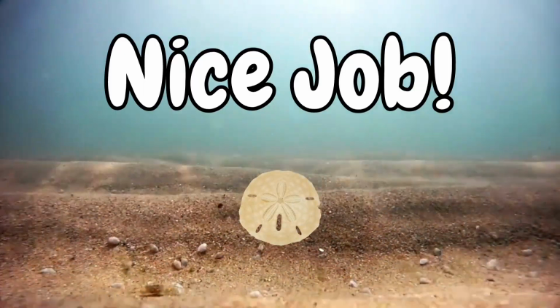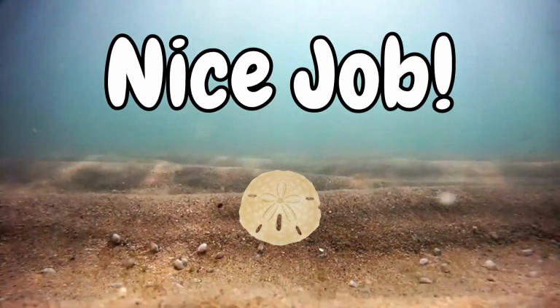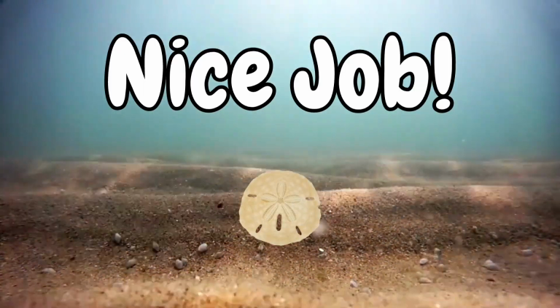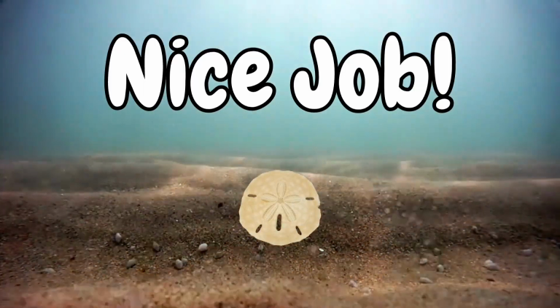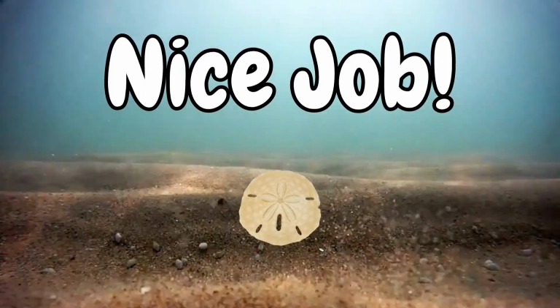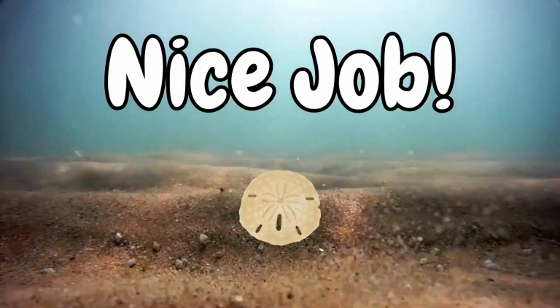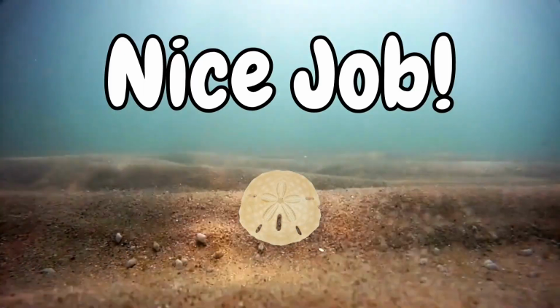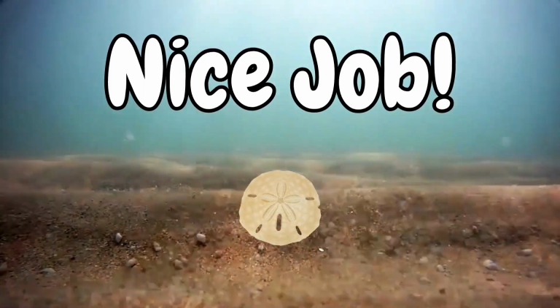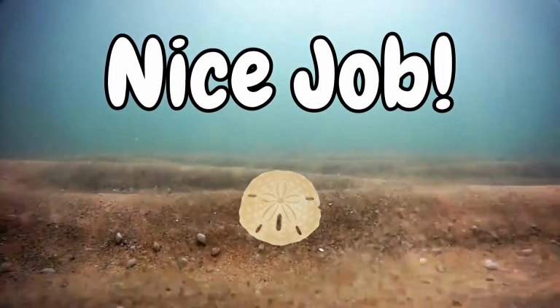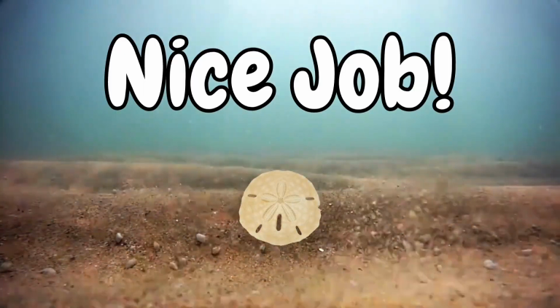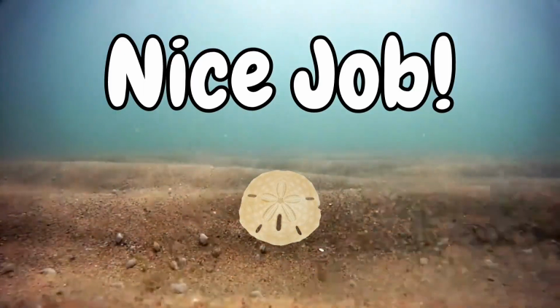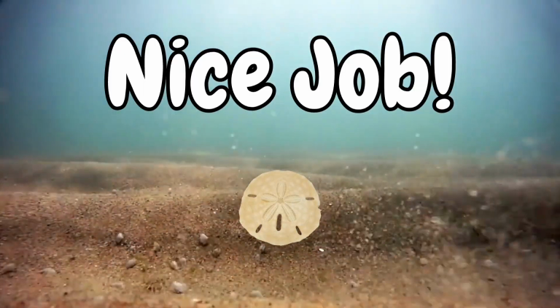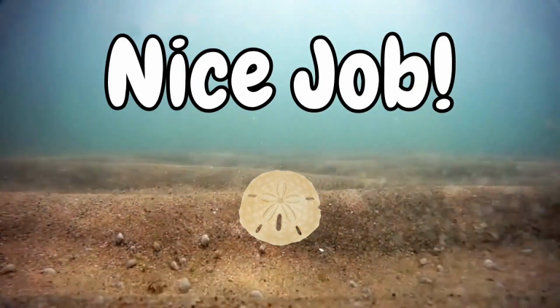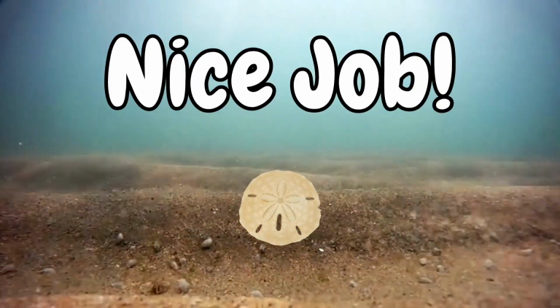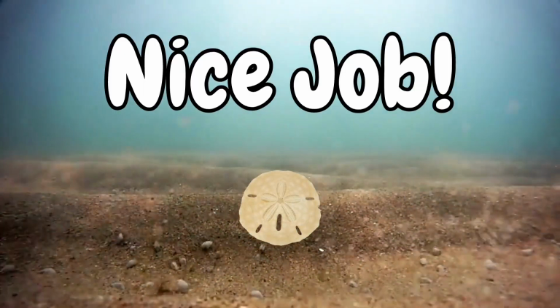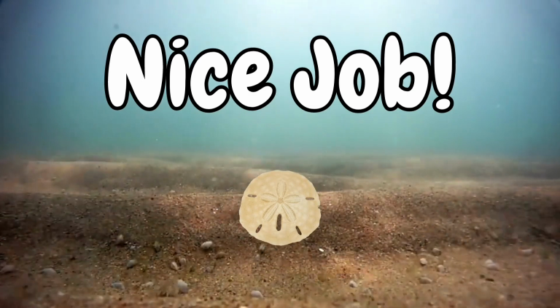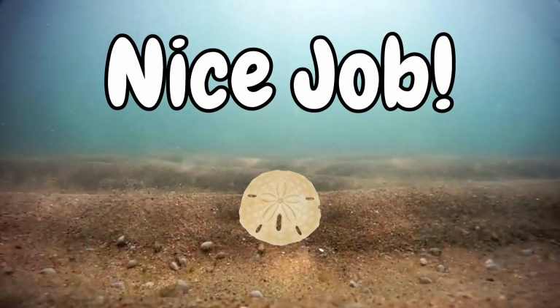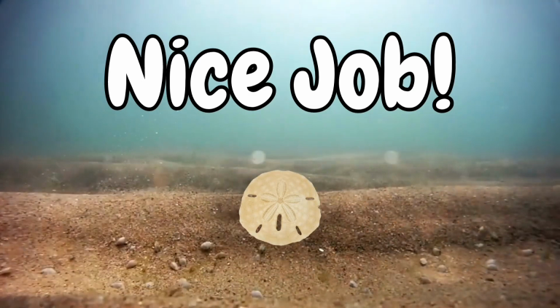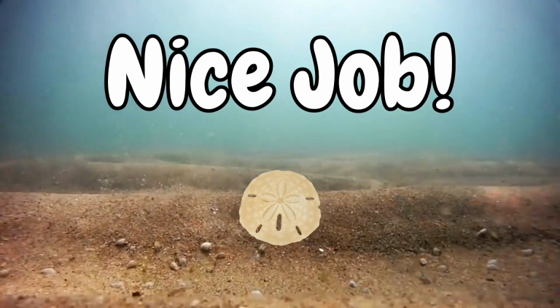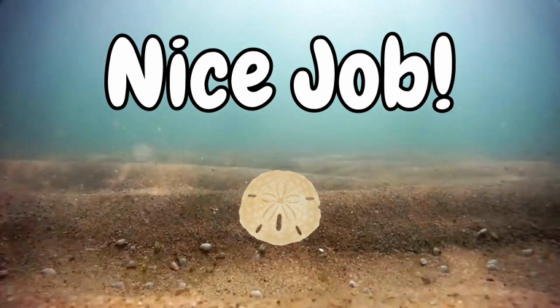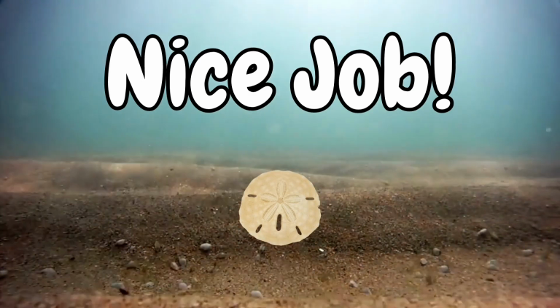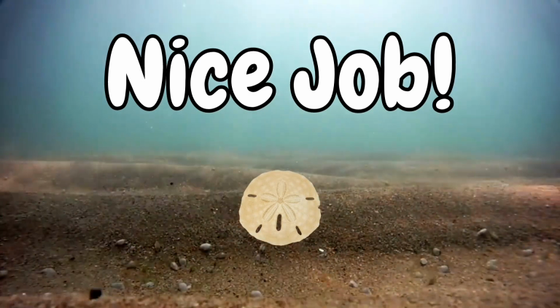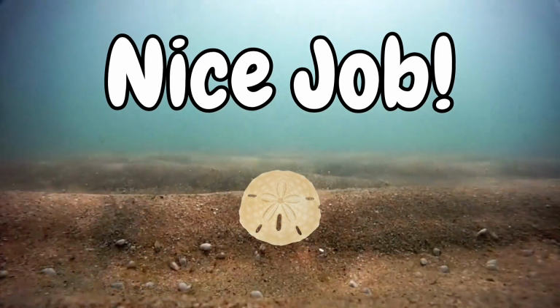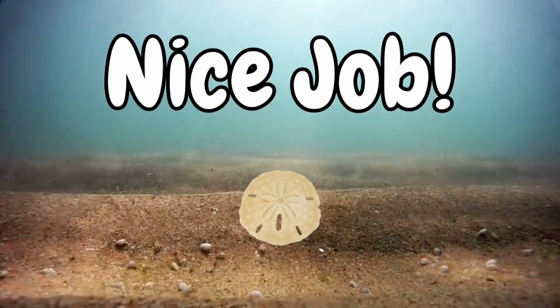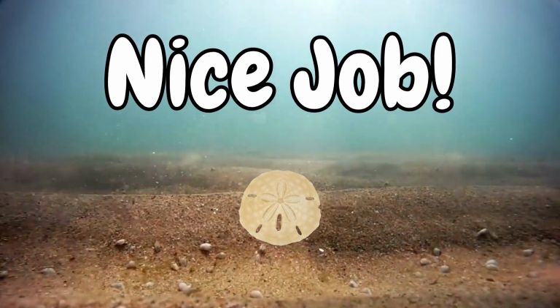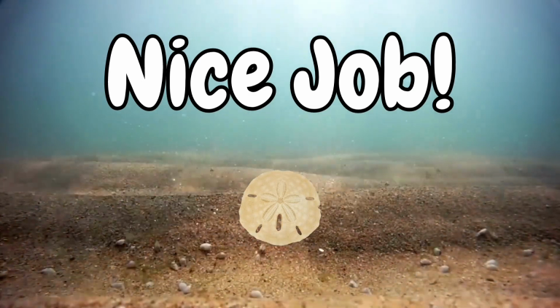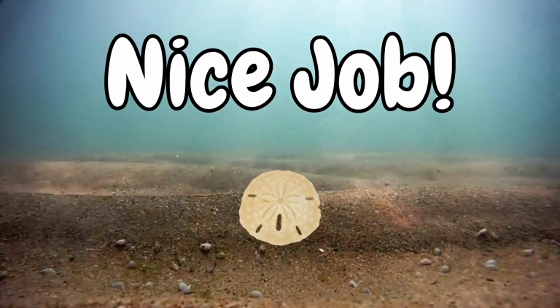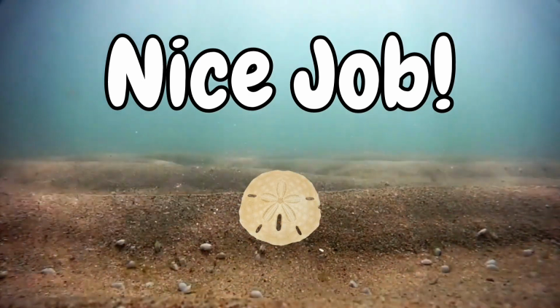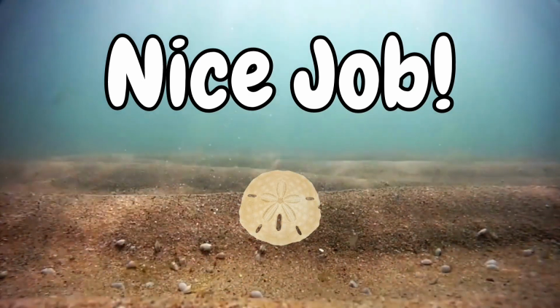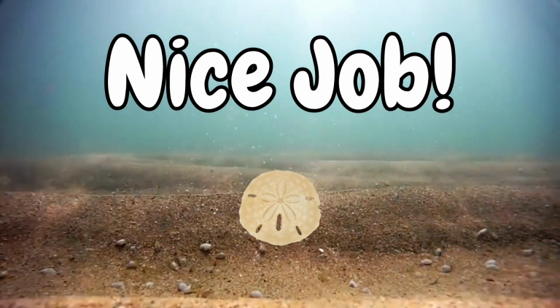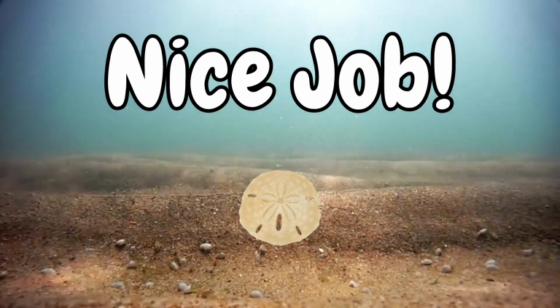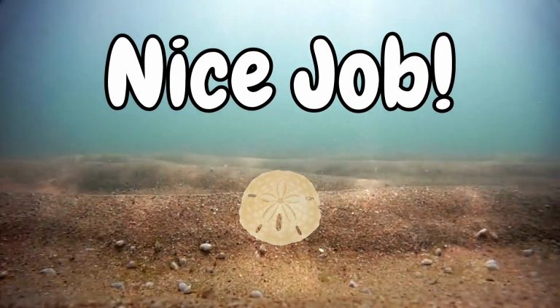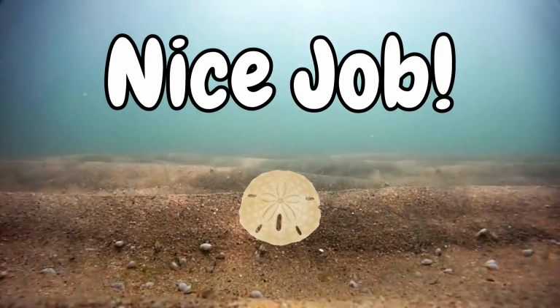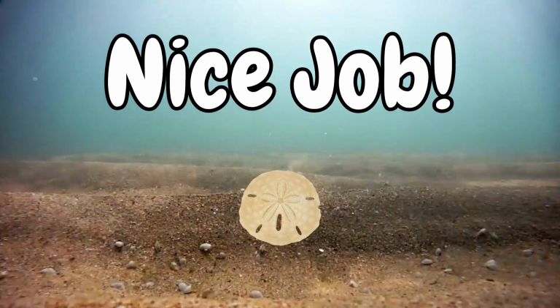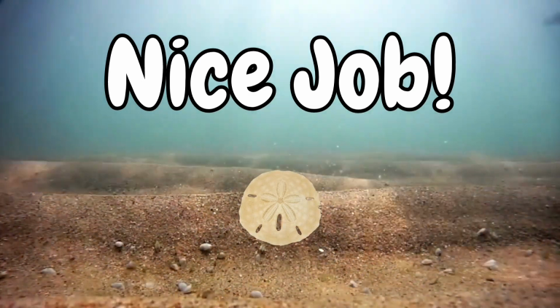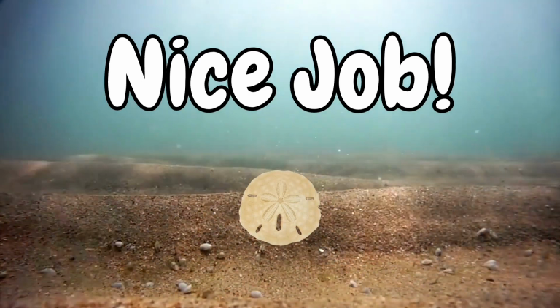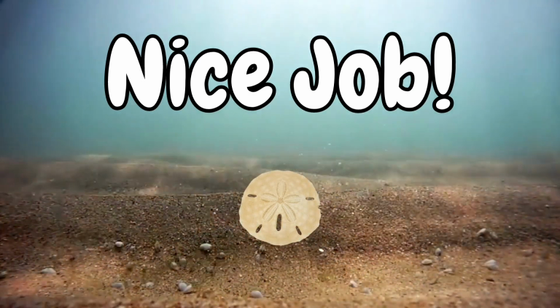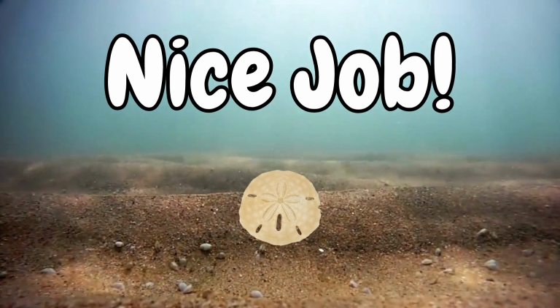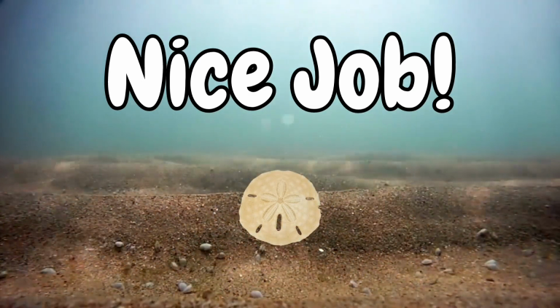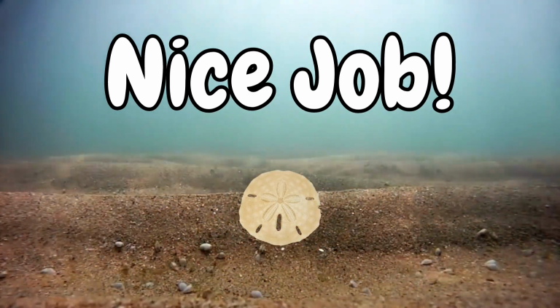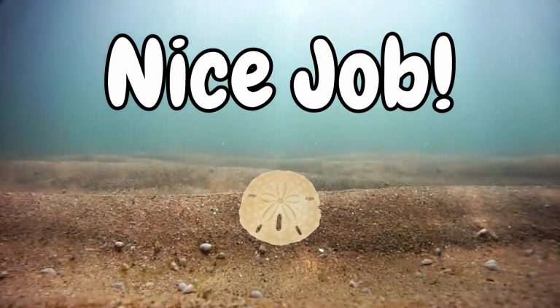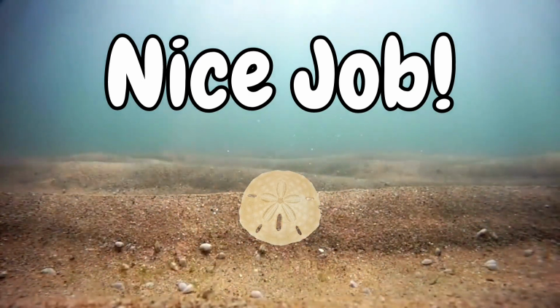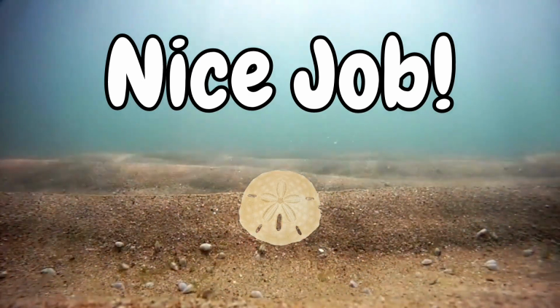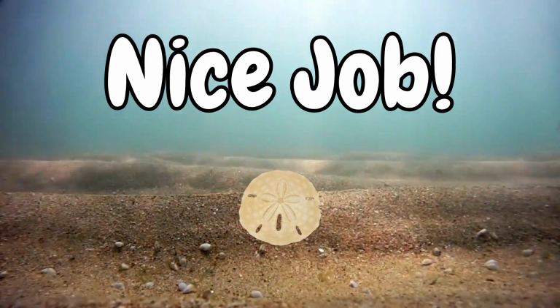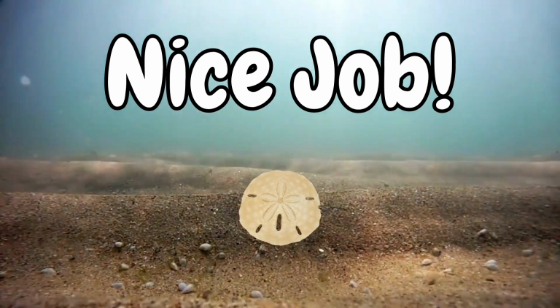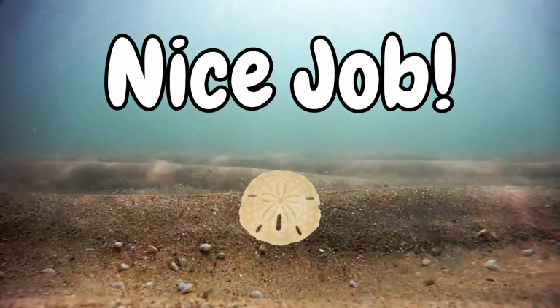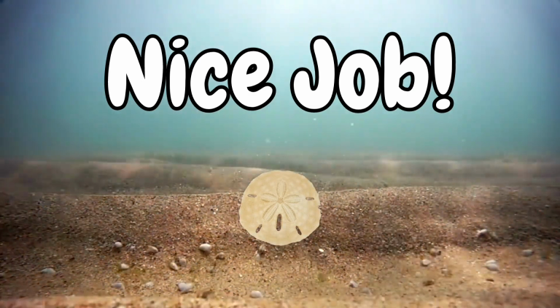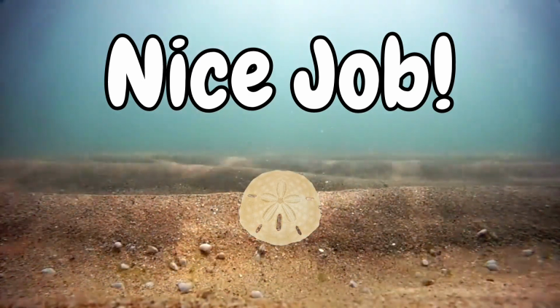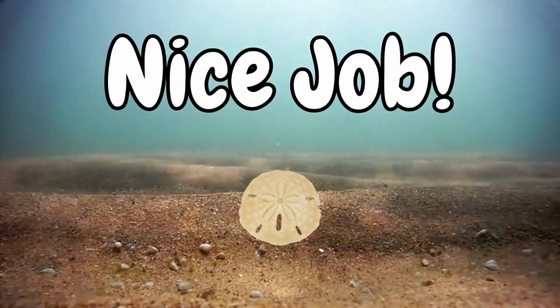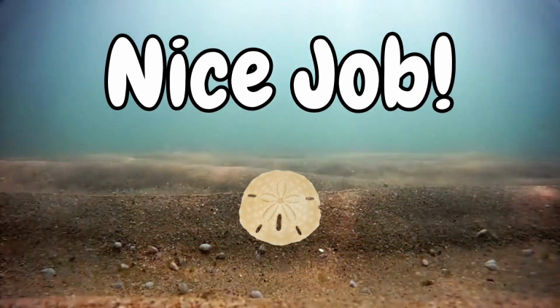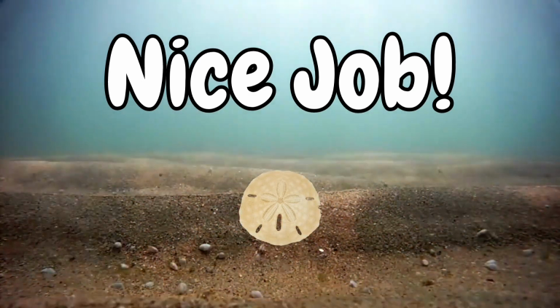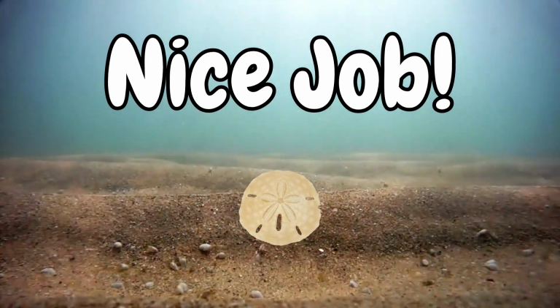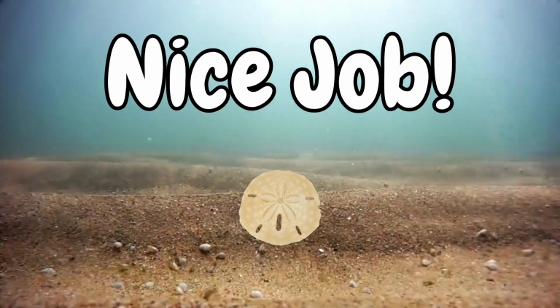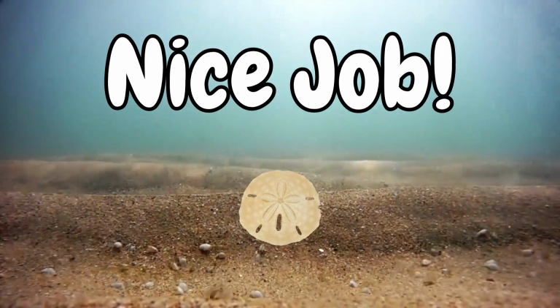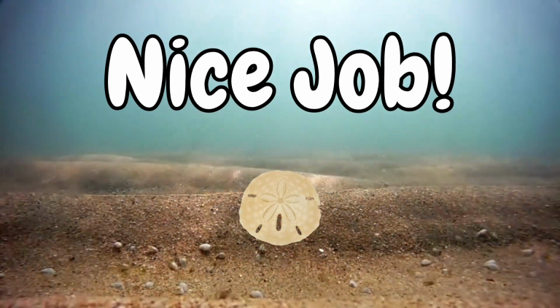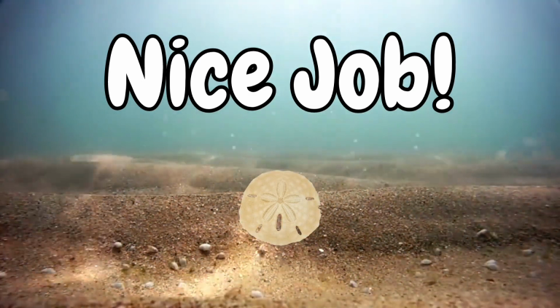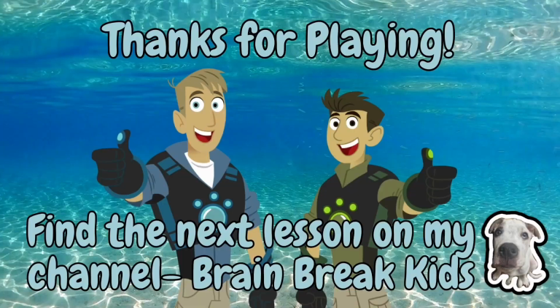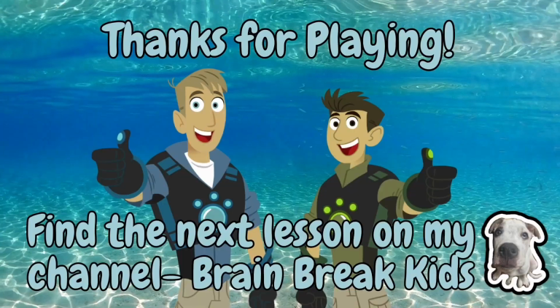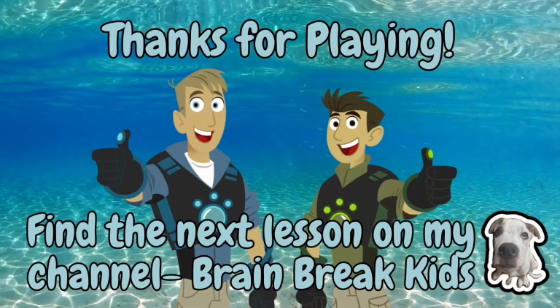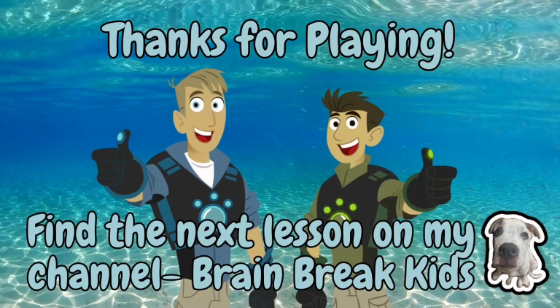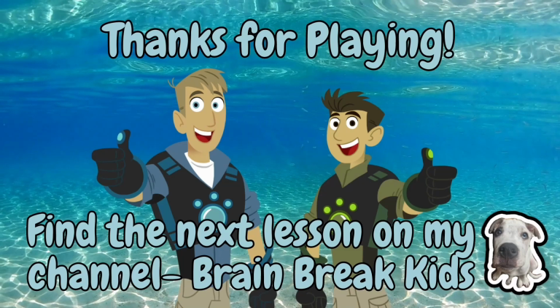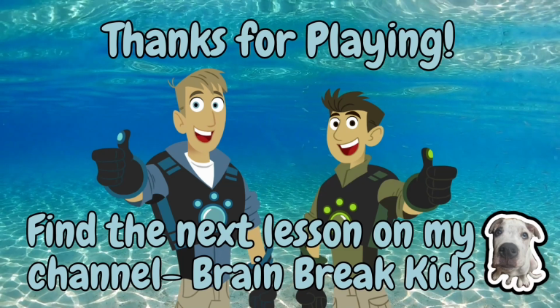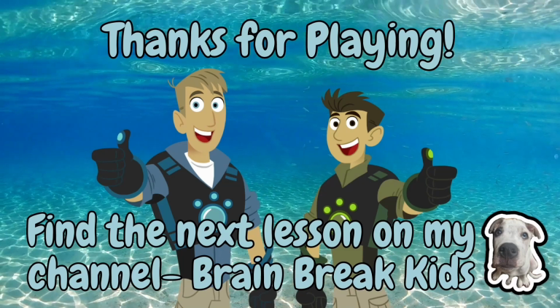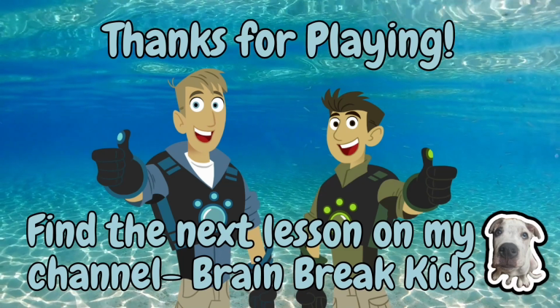Nice job. Each time you finish a lesson, you'll earn one sand dollar. Try to collect all five.